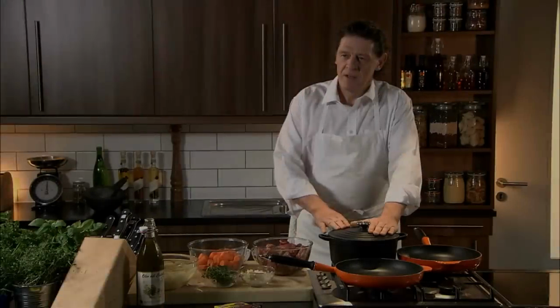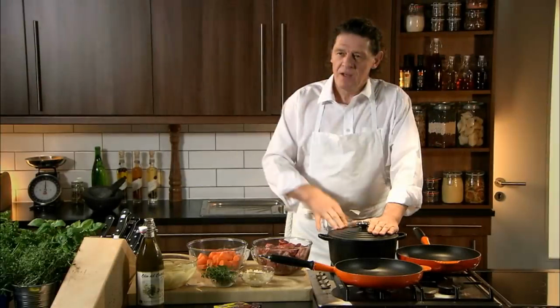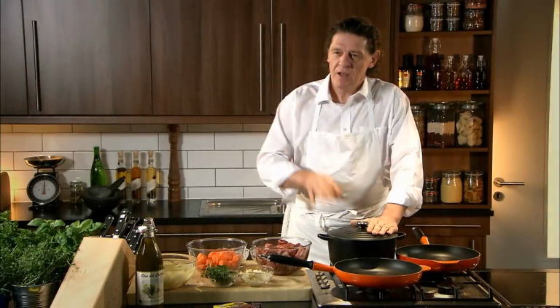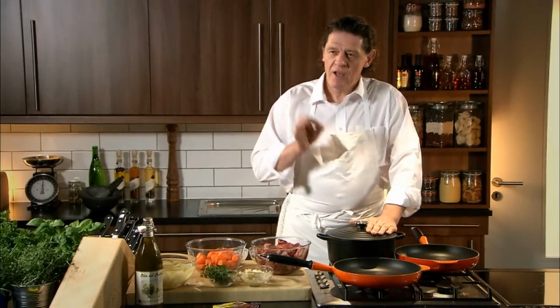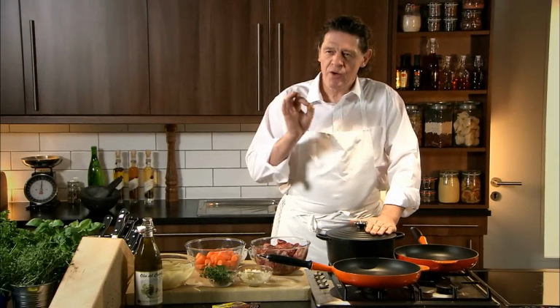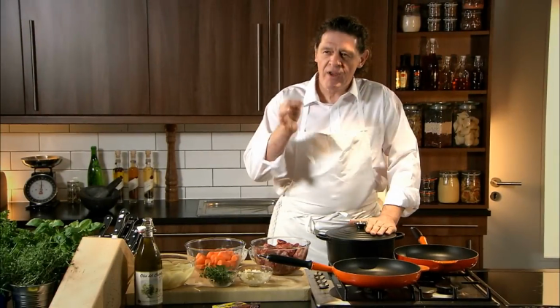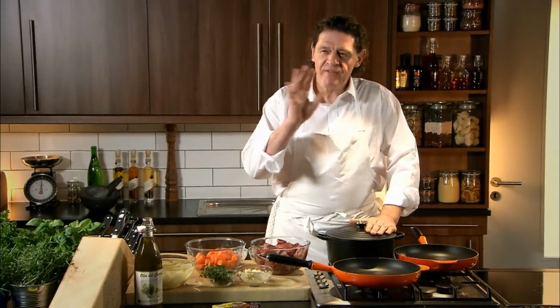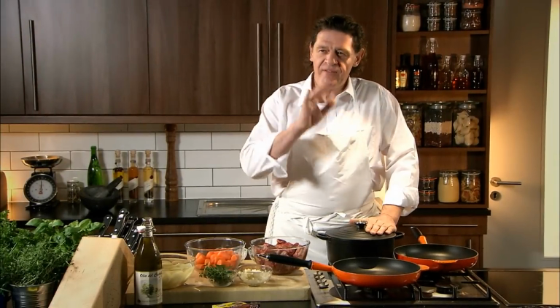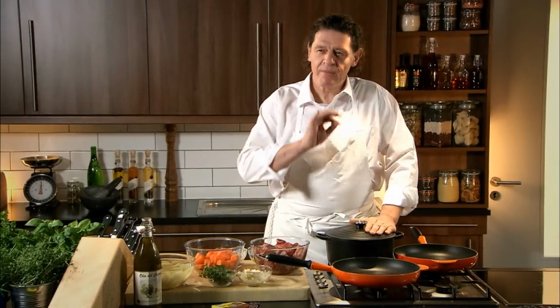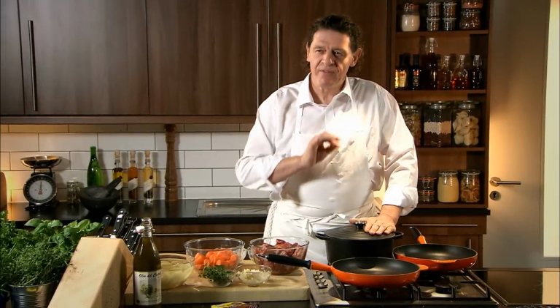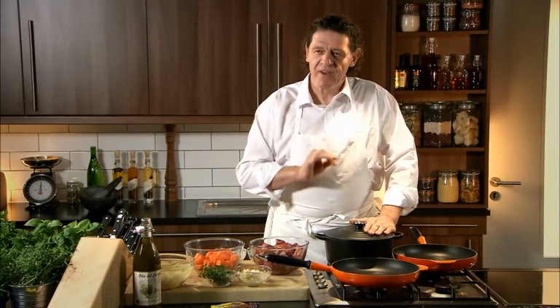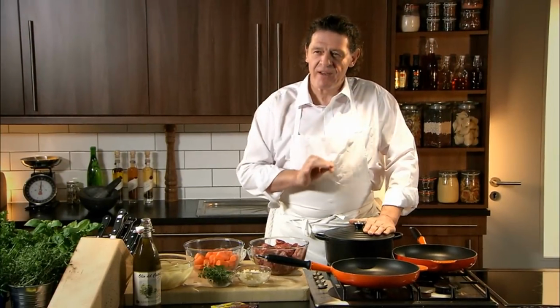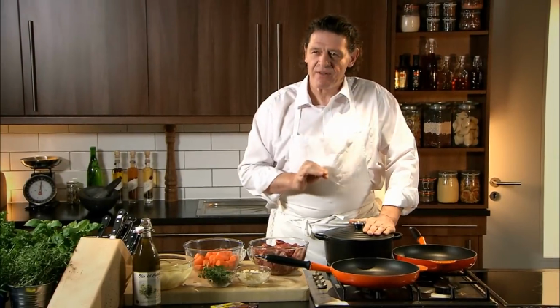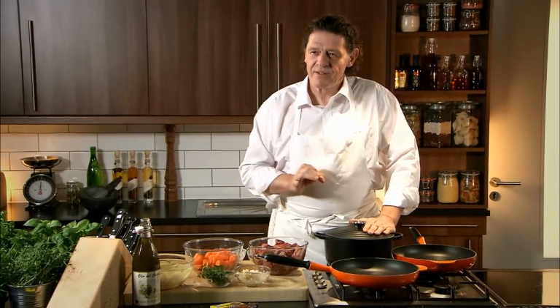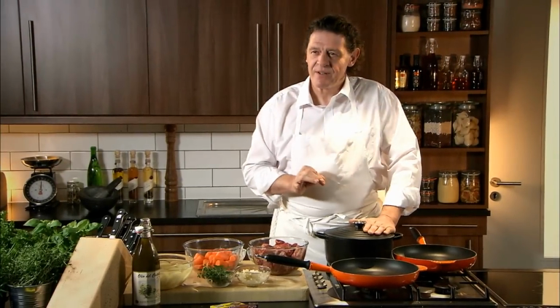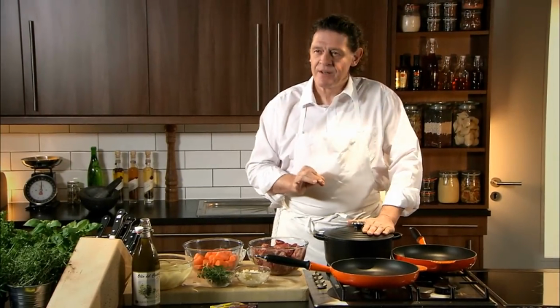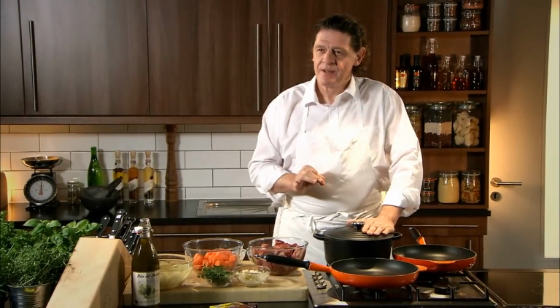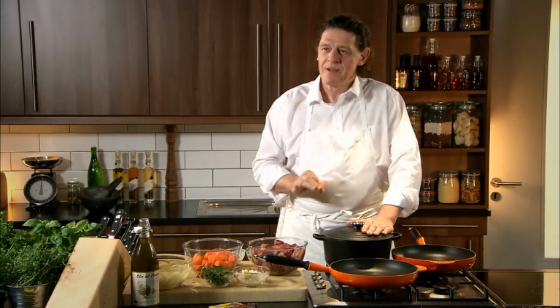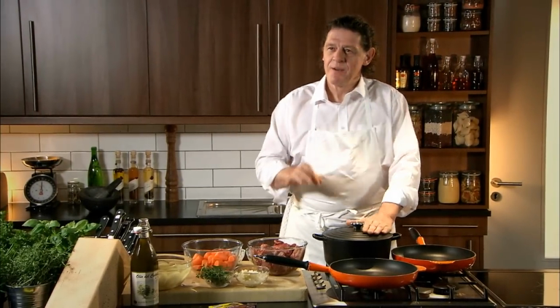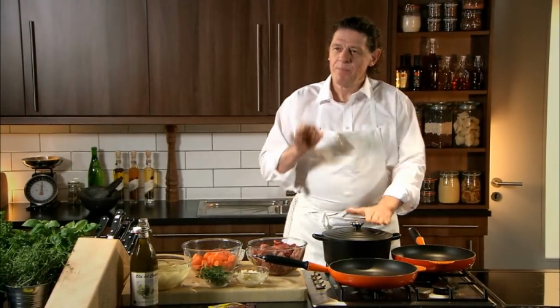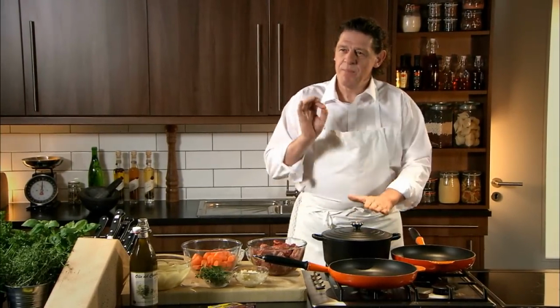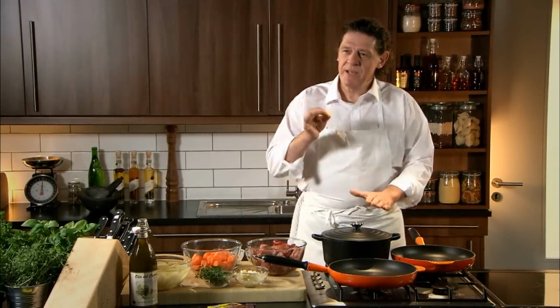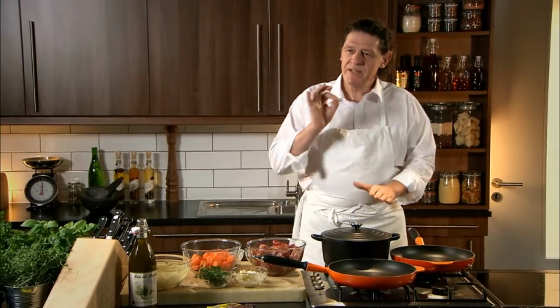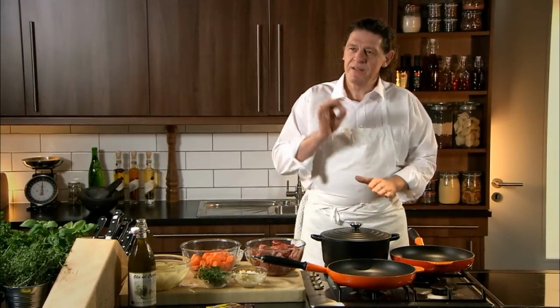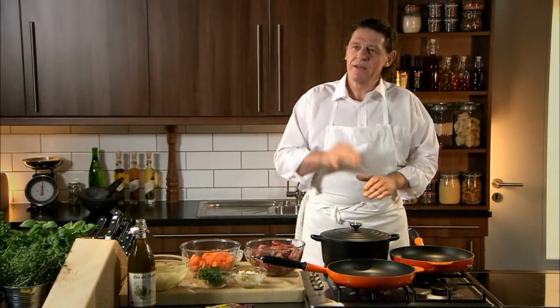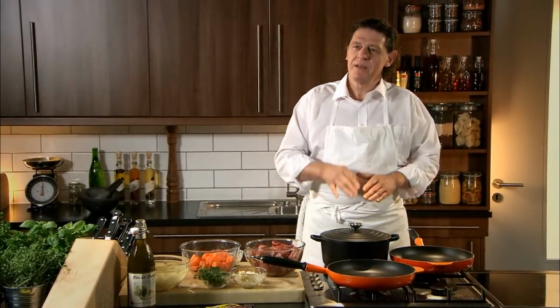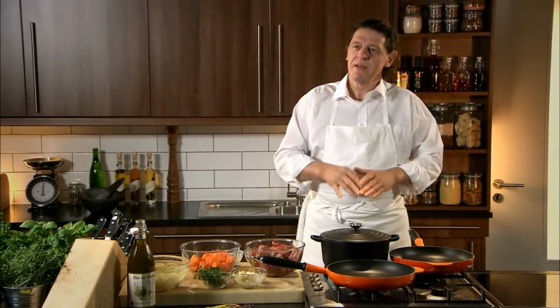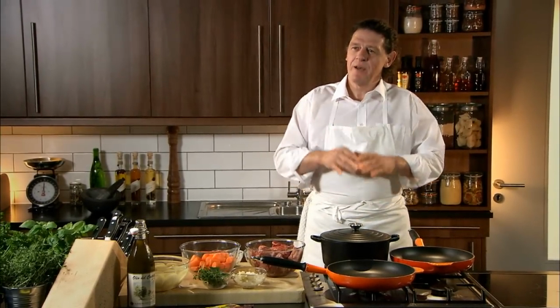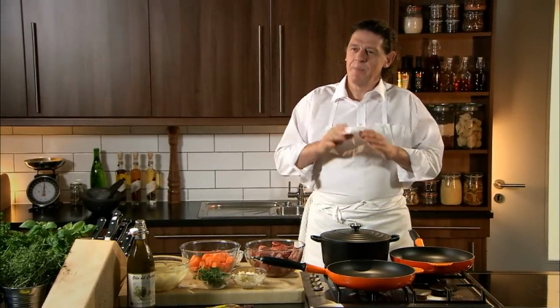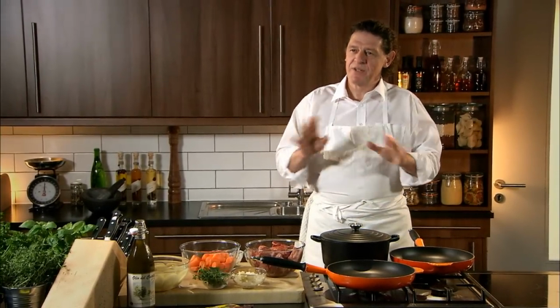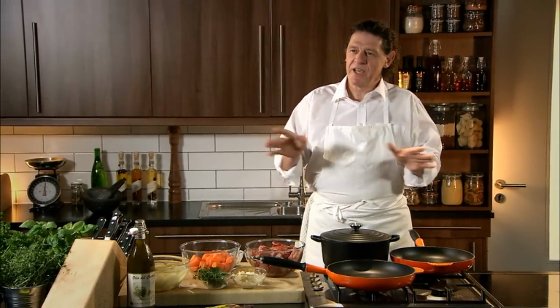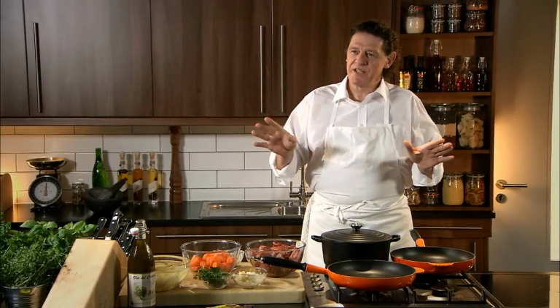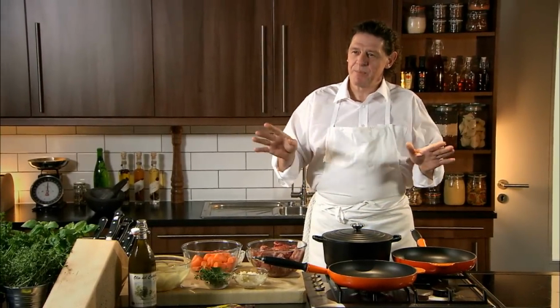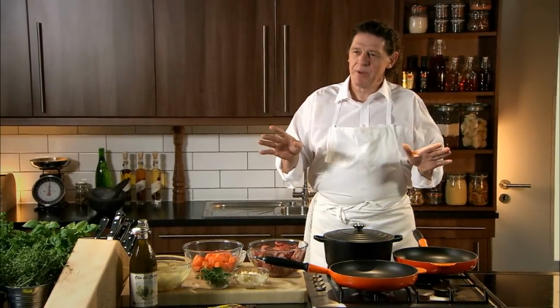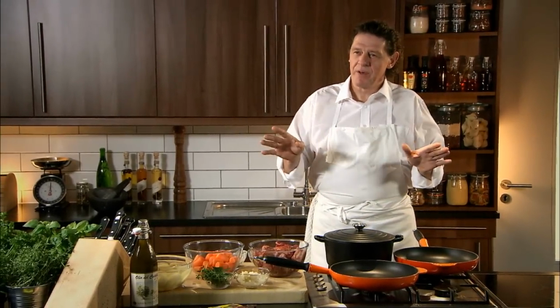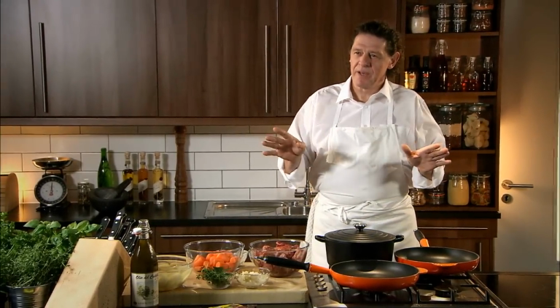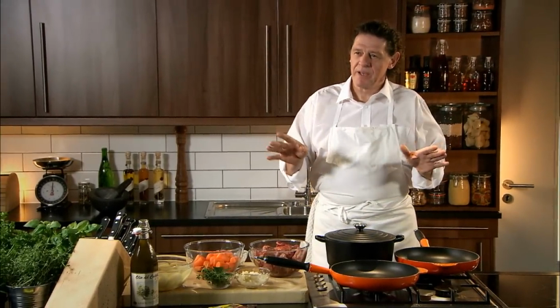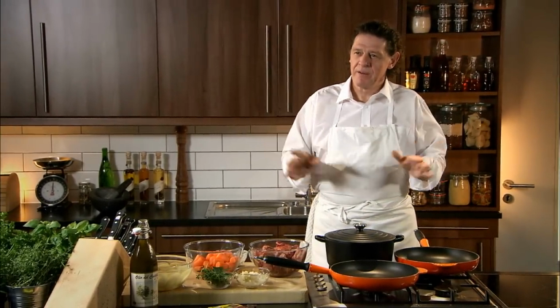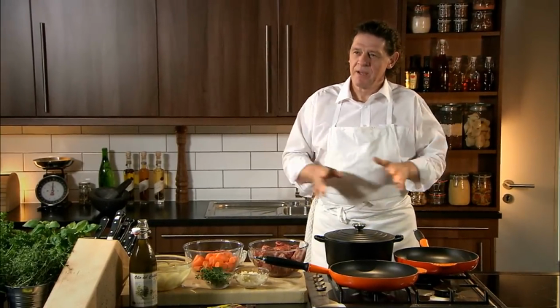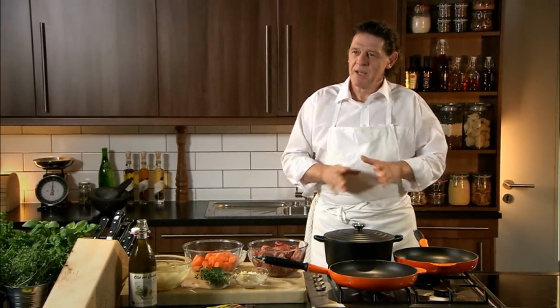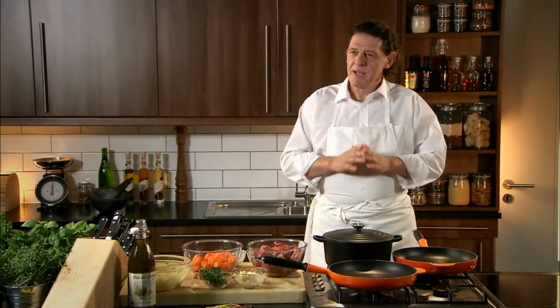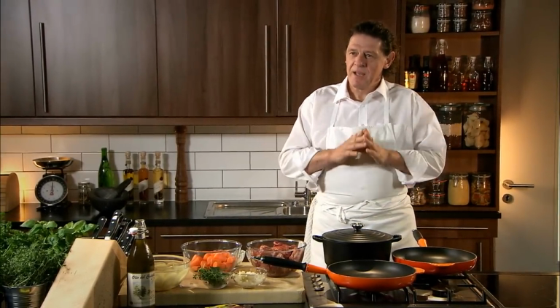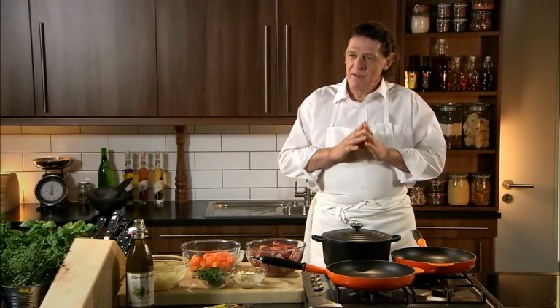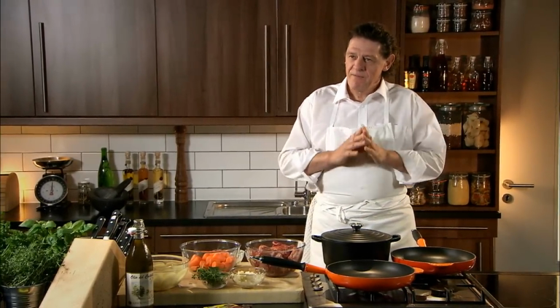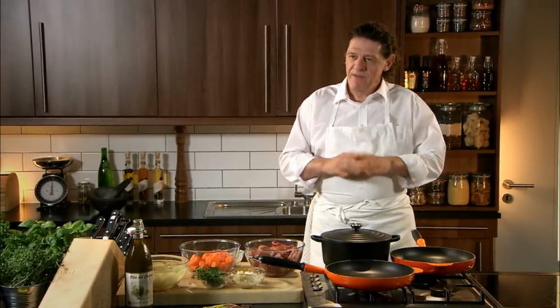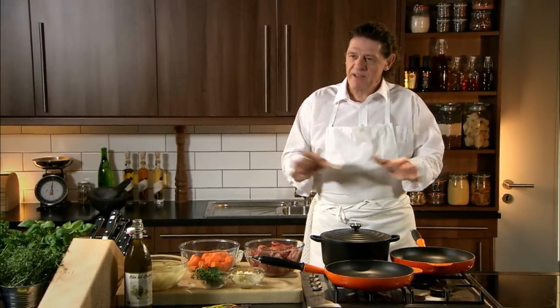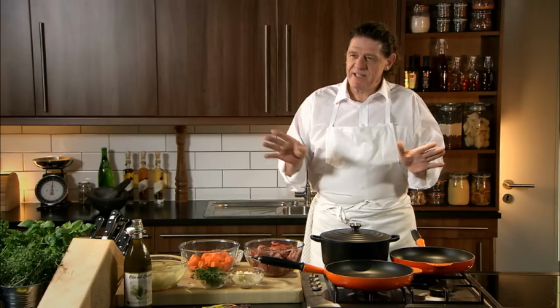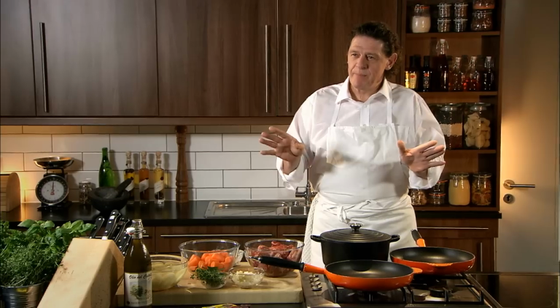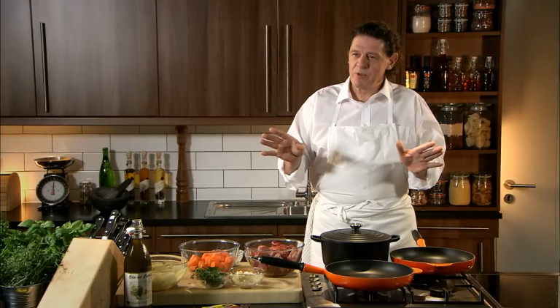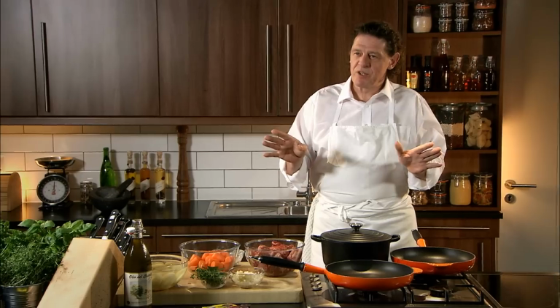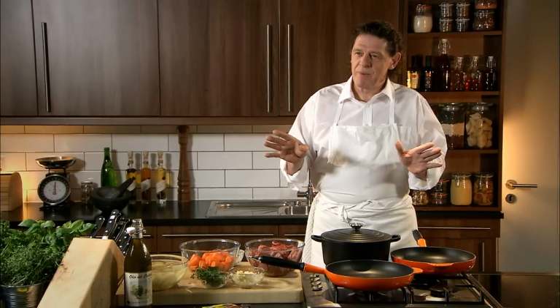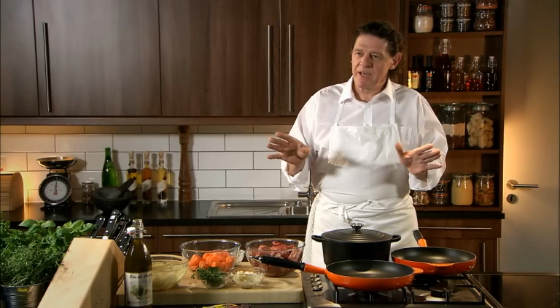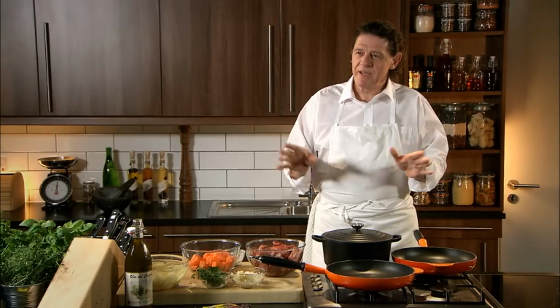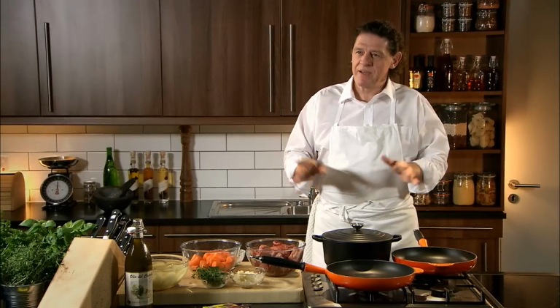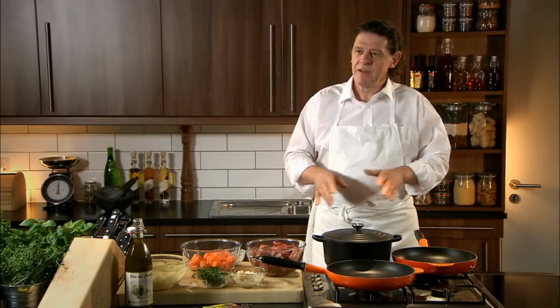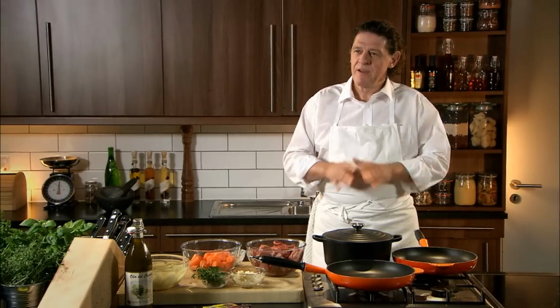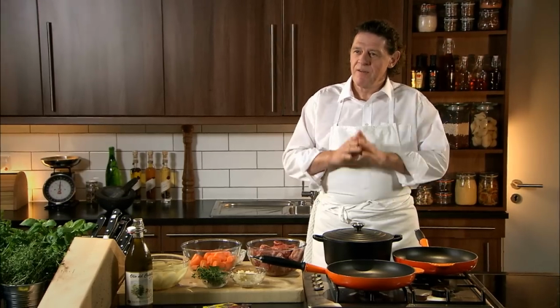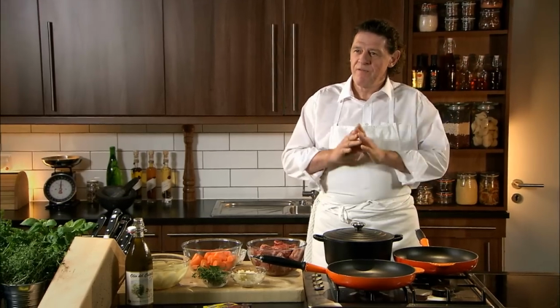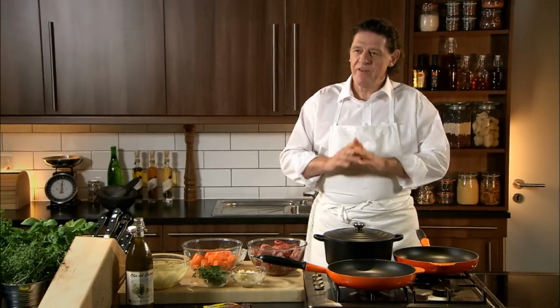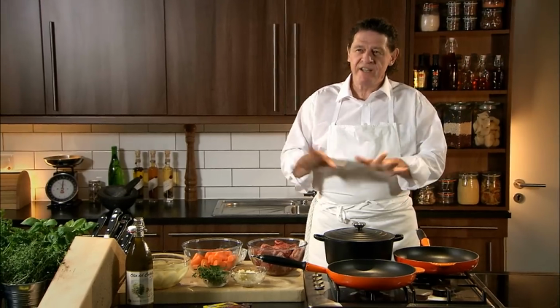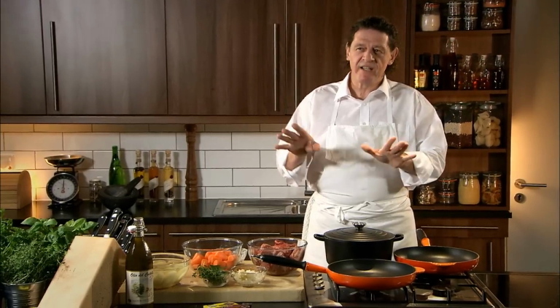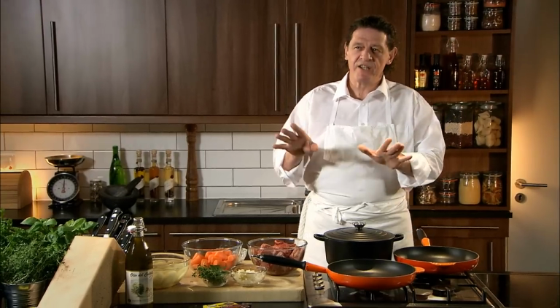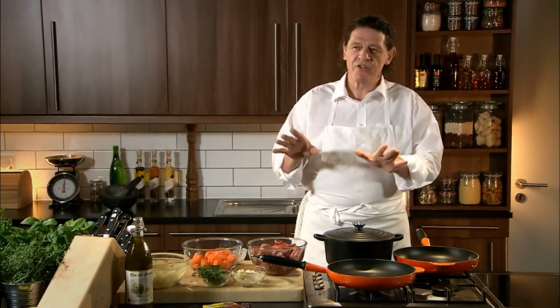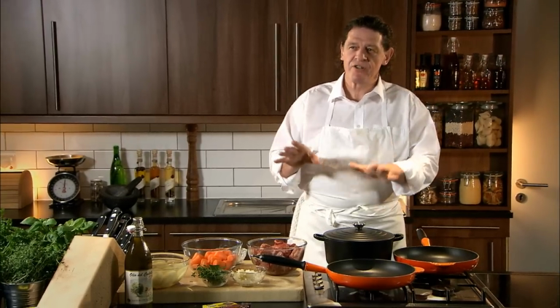A great family favourite, meat and potato pie. Very simple to make, very delicious.